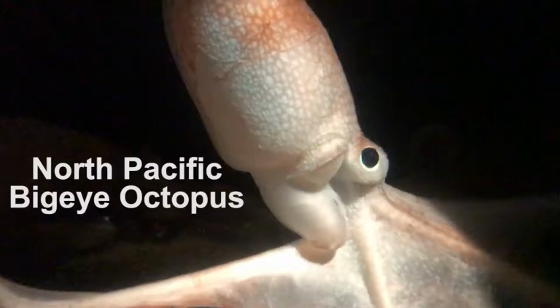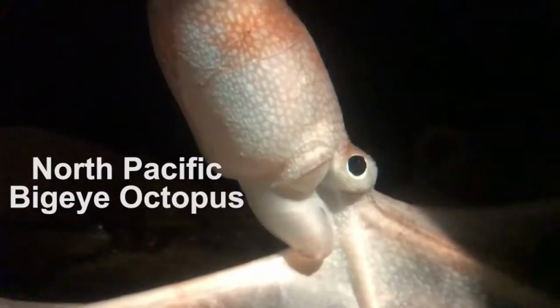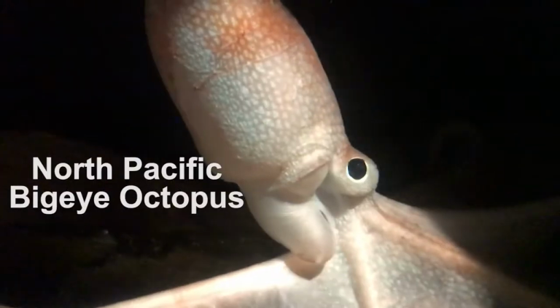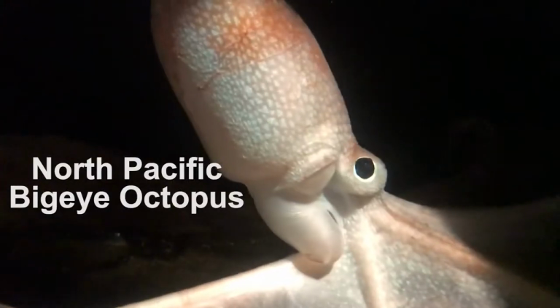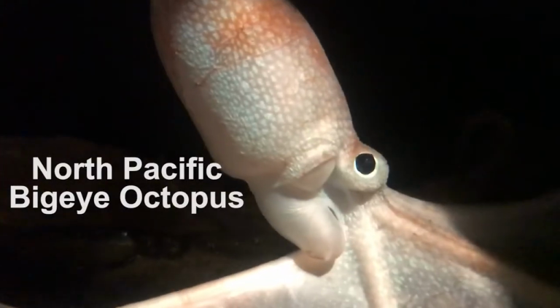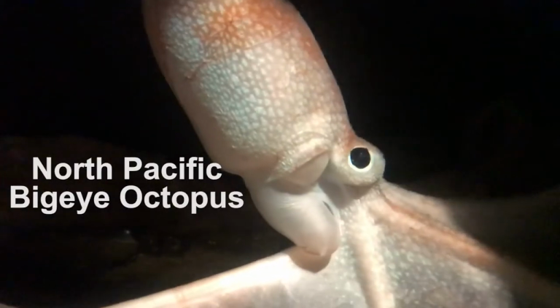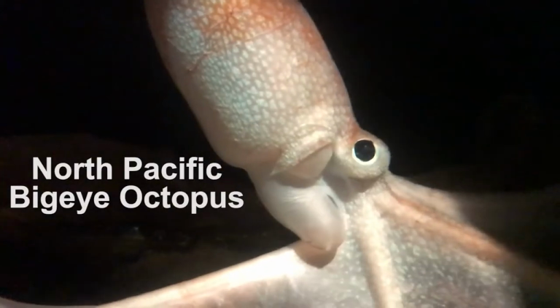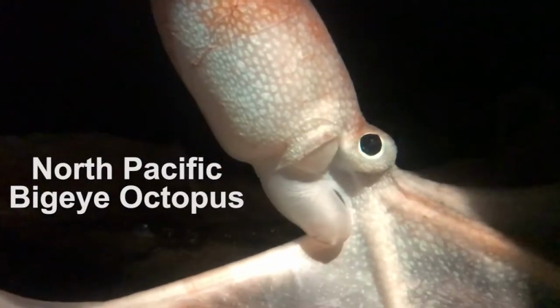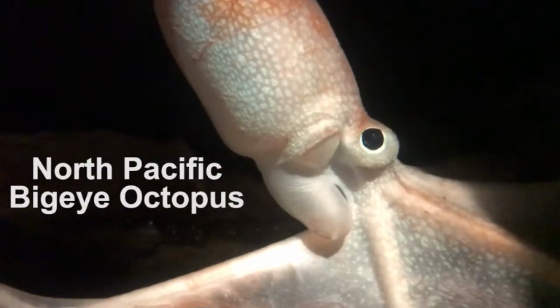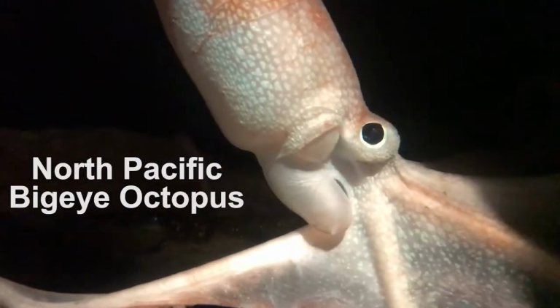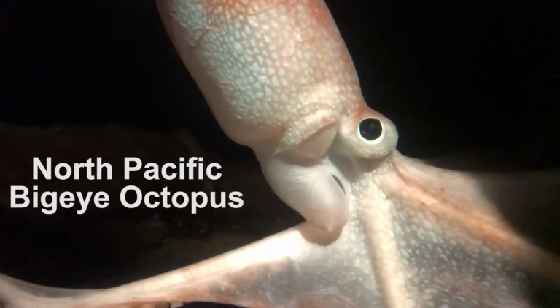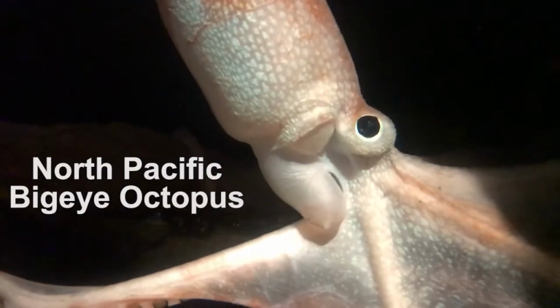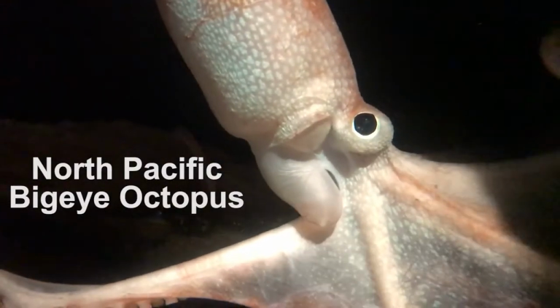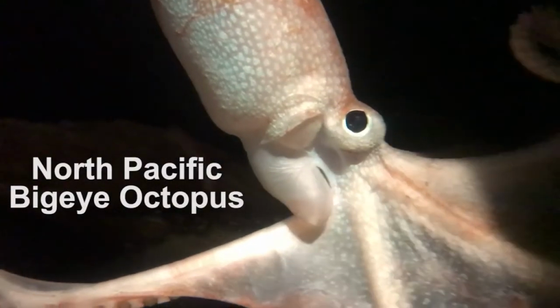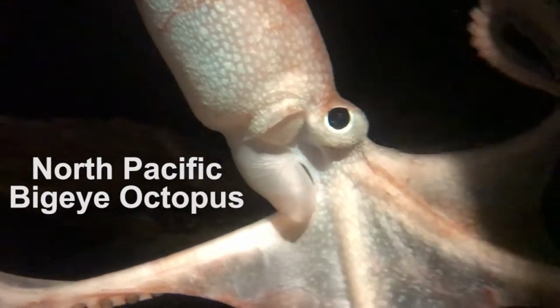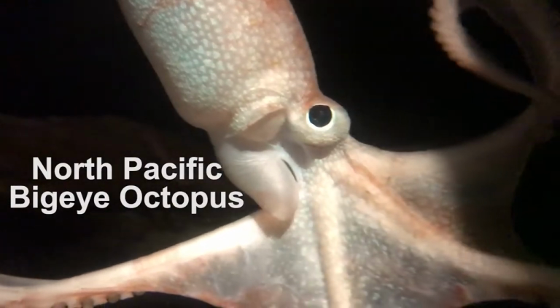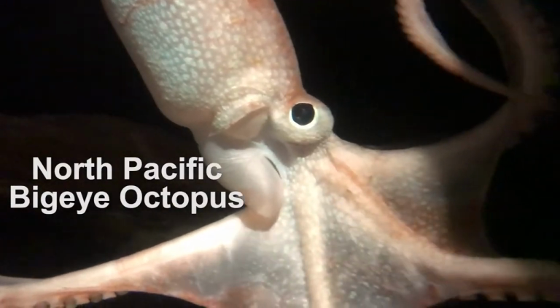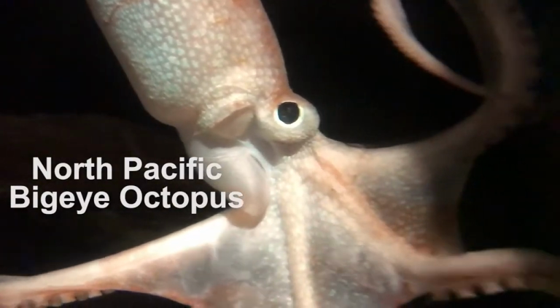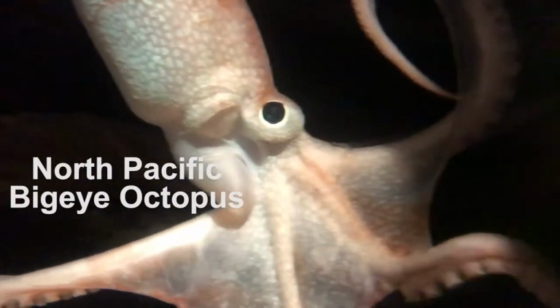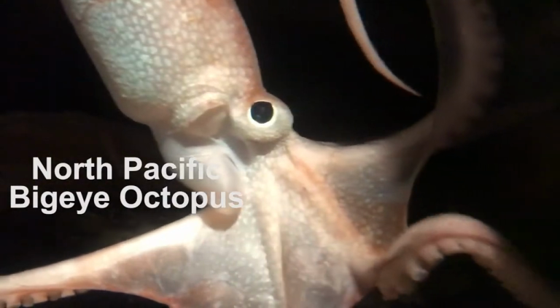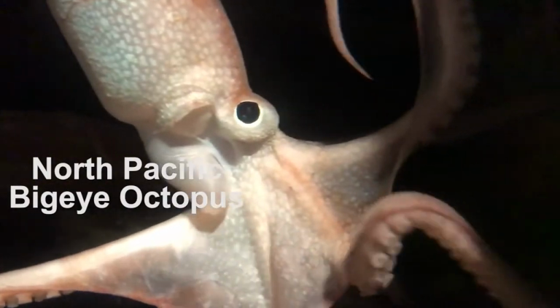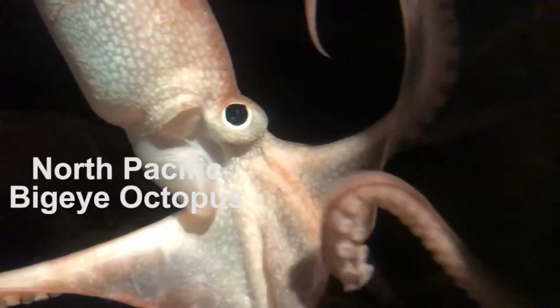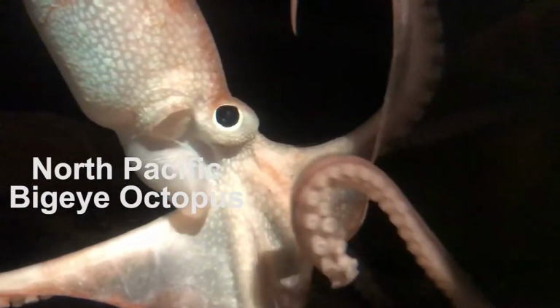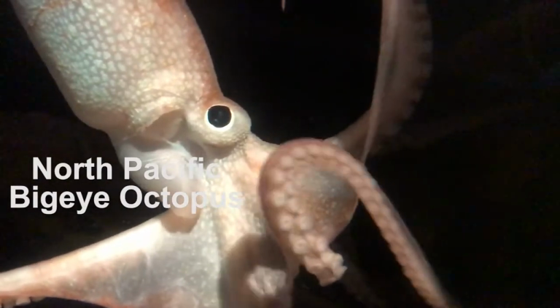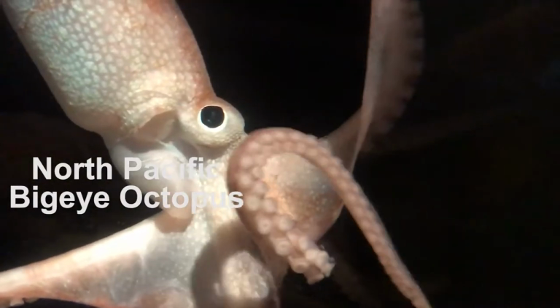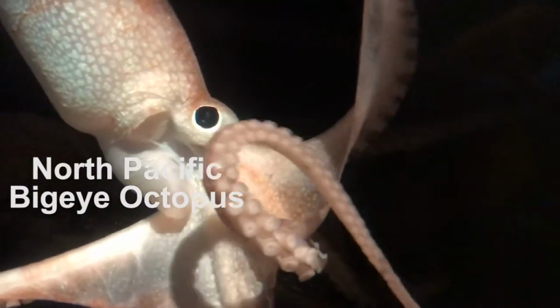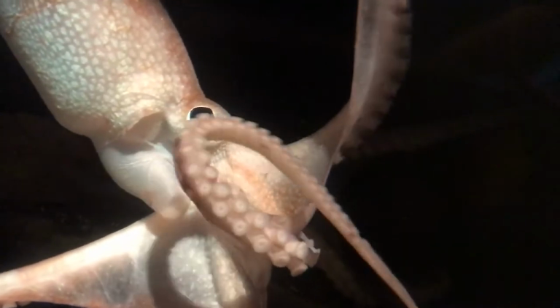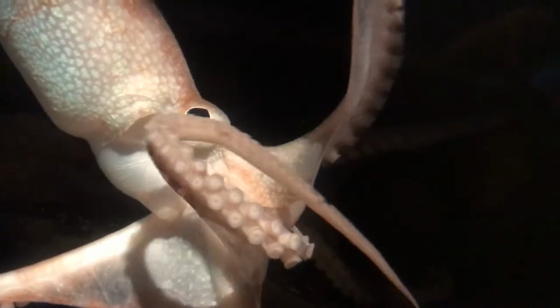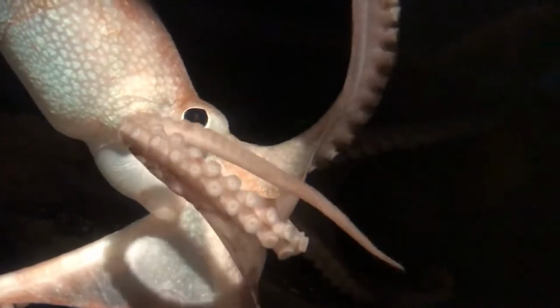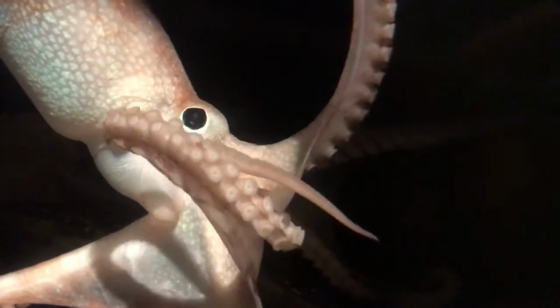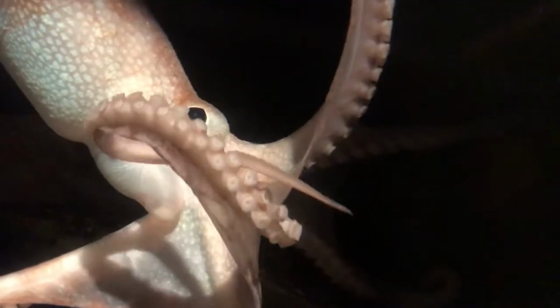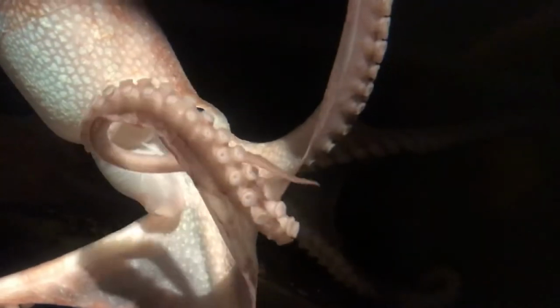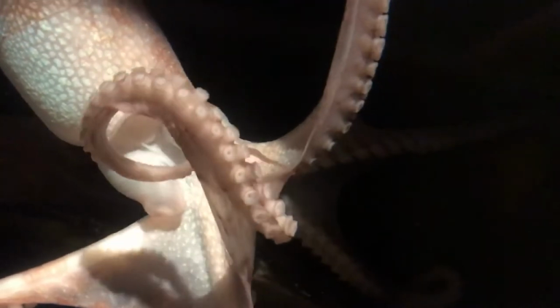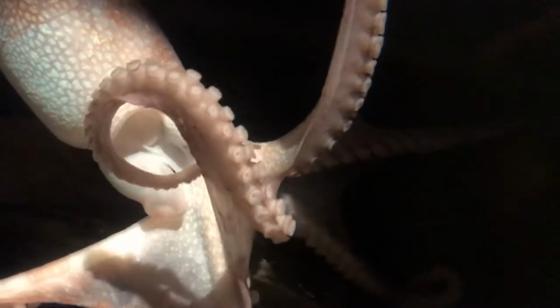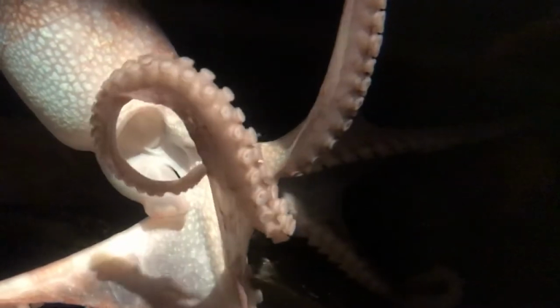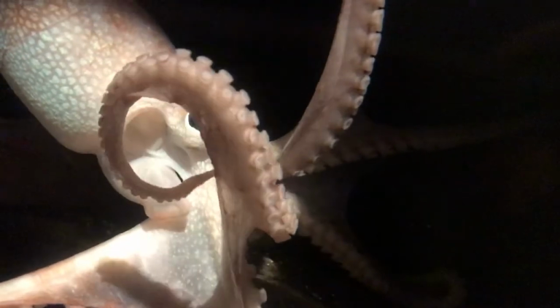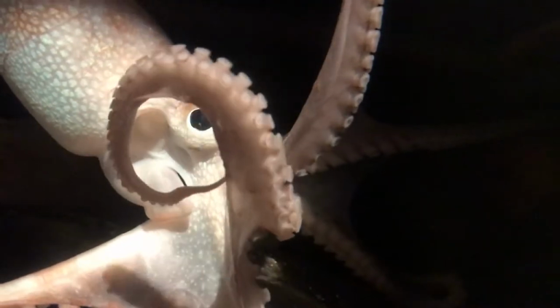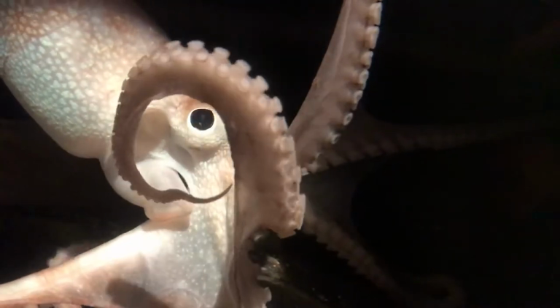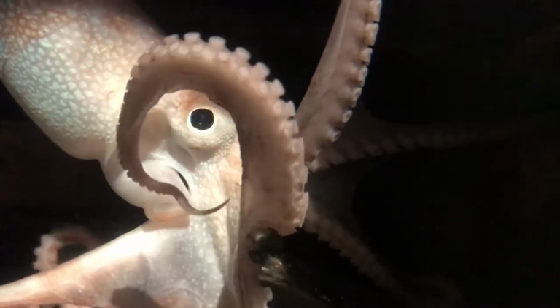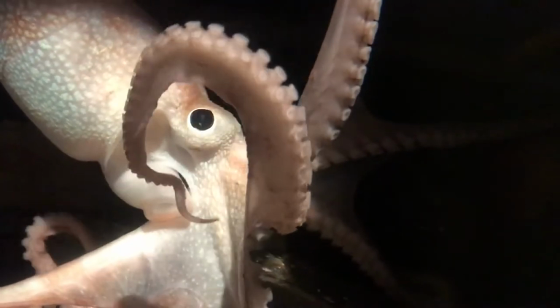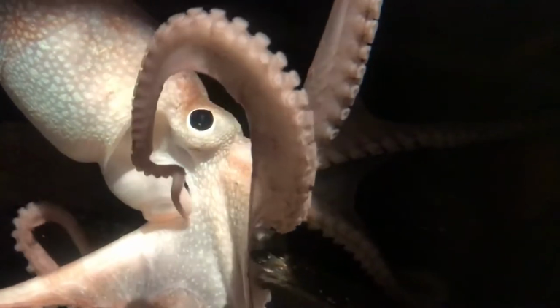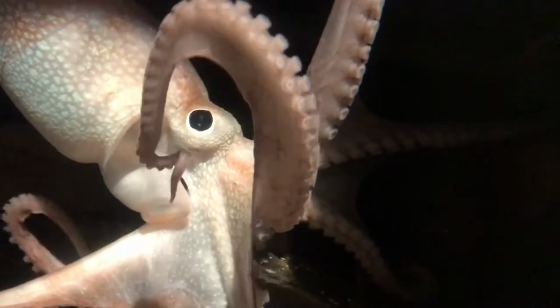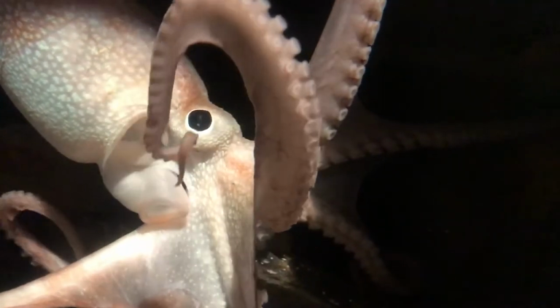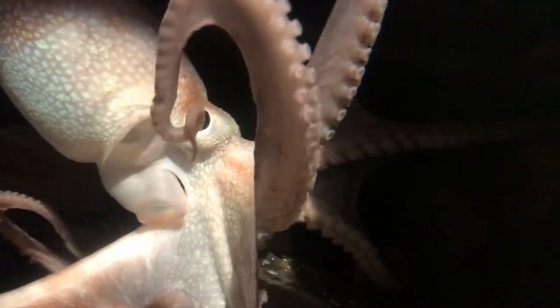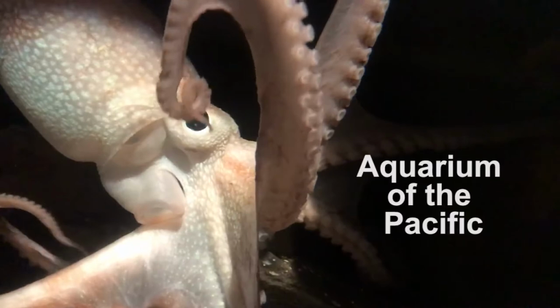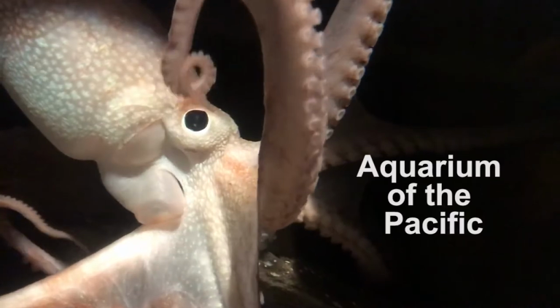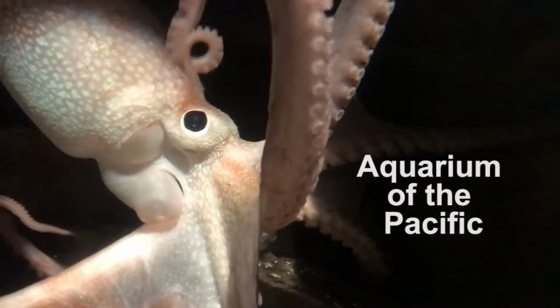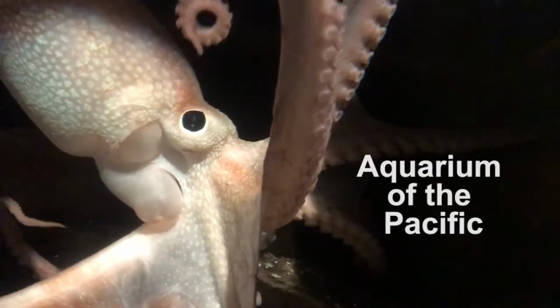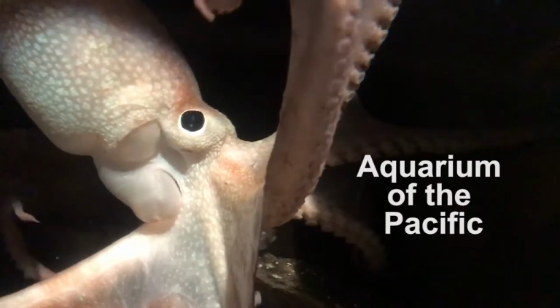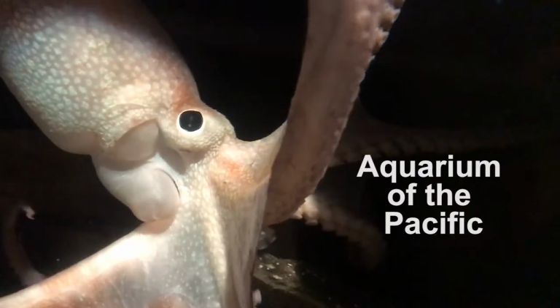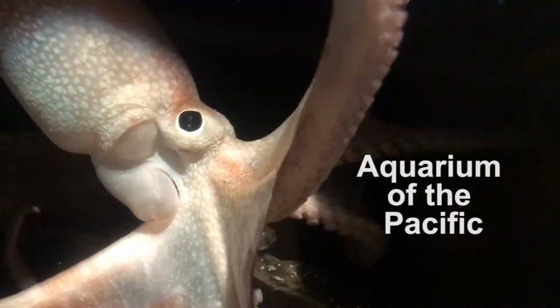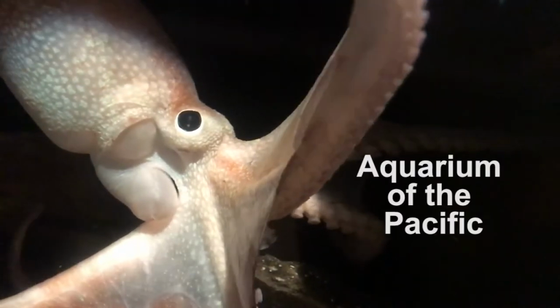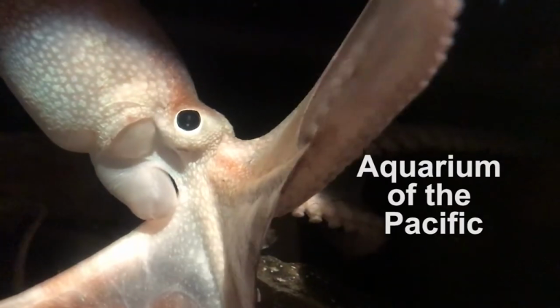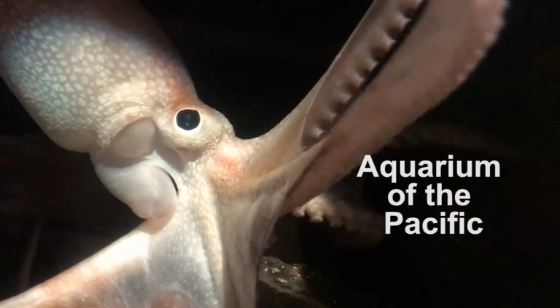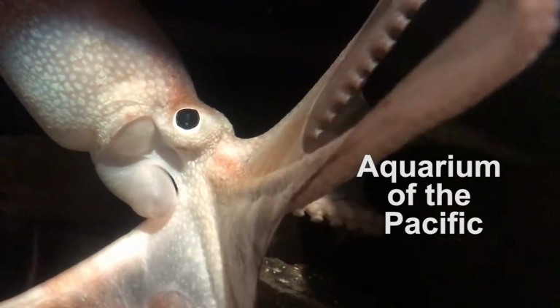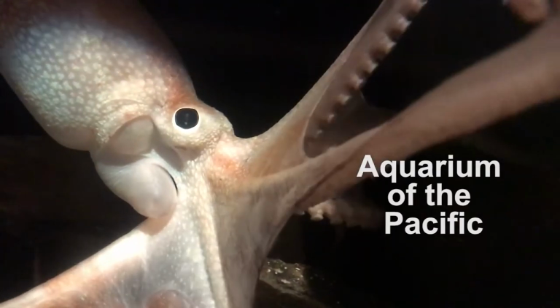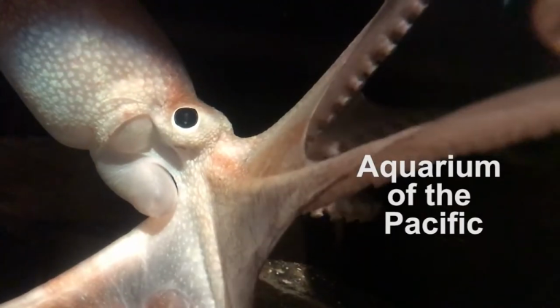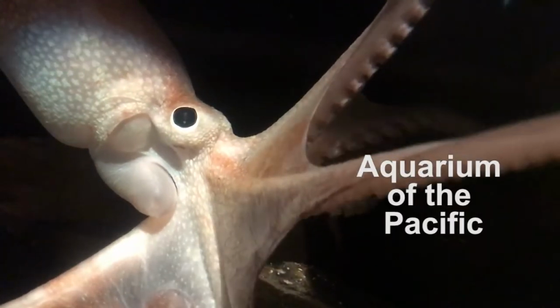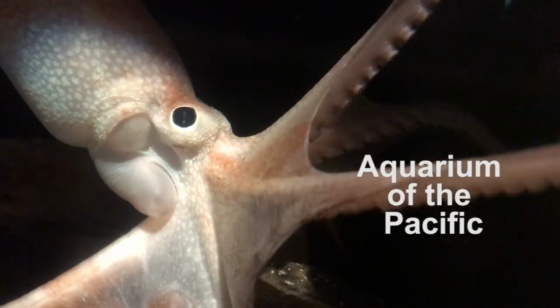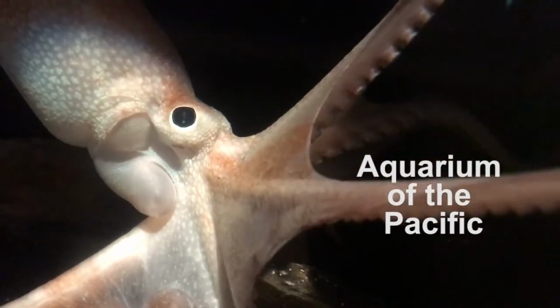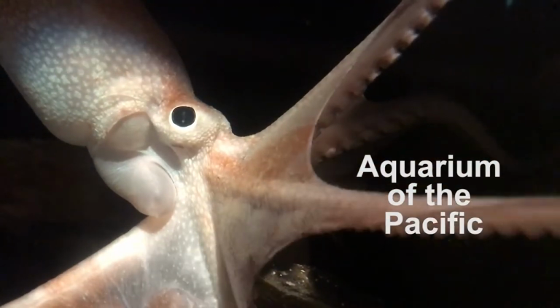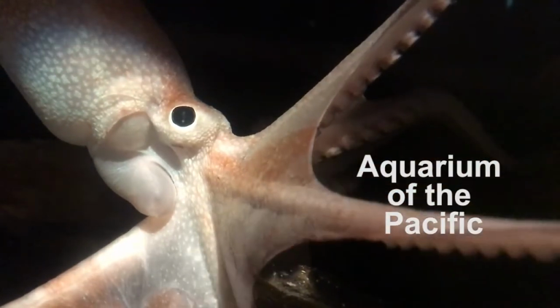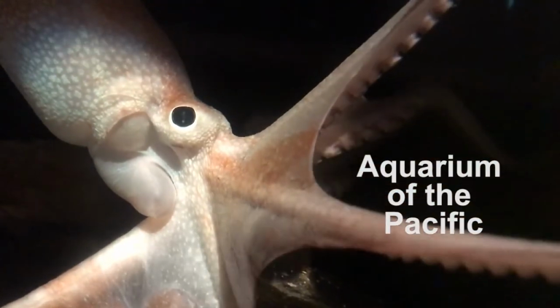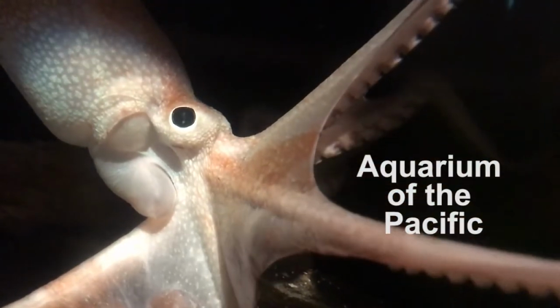This is the North Pacific Big Eyed Octopus. You can see it at the Aquarium of the Pacific's Northern Pacific Gallery.